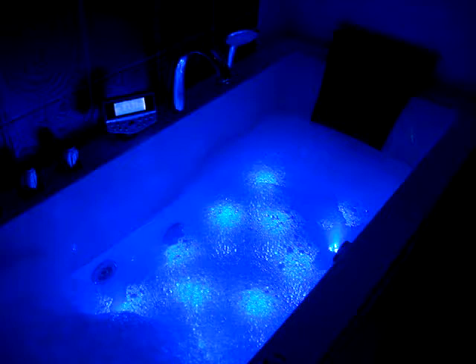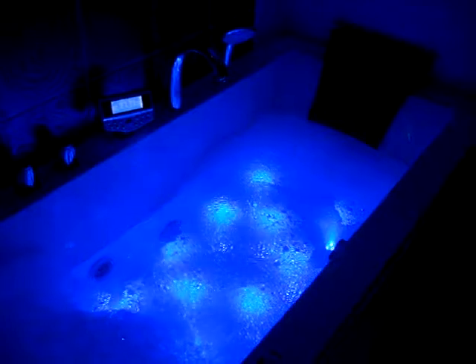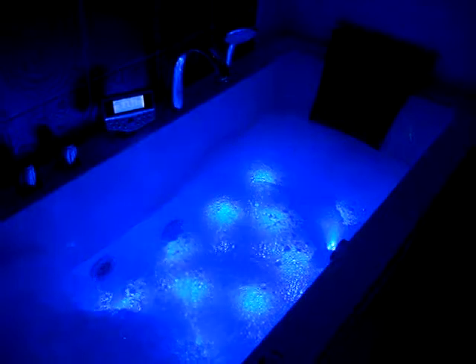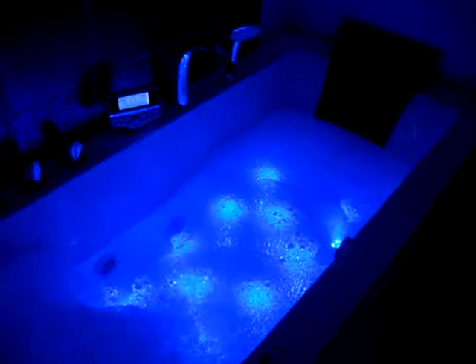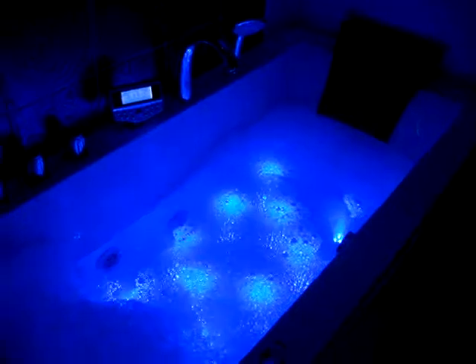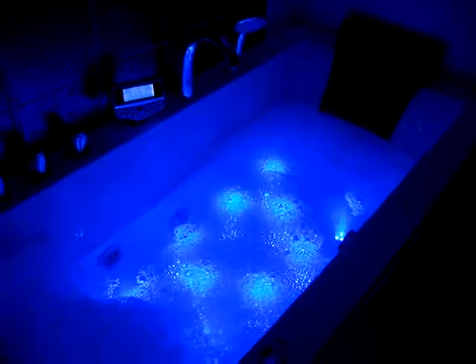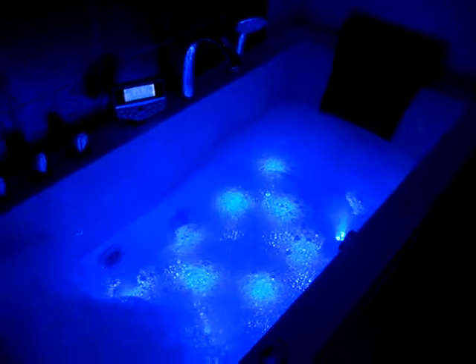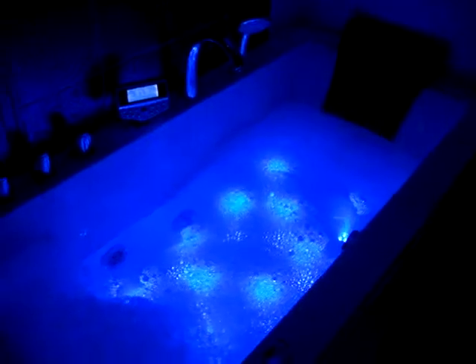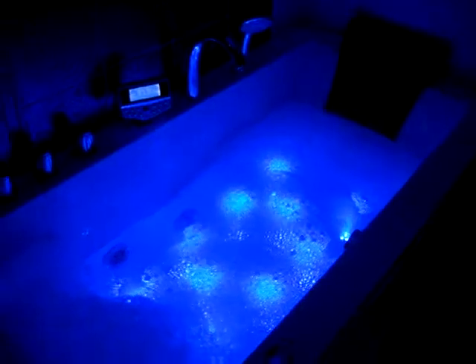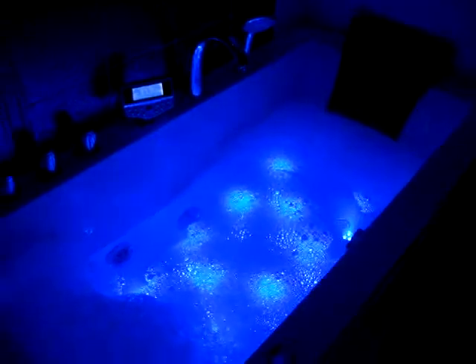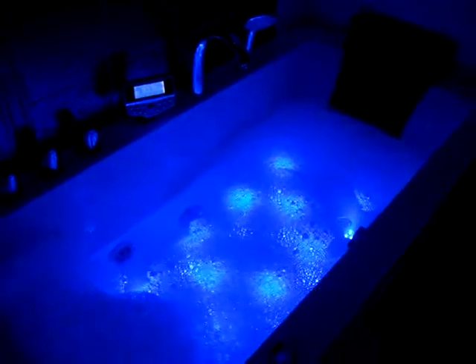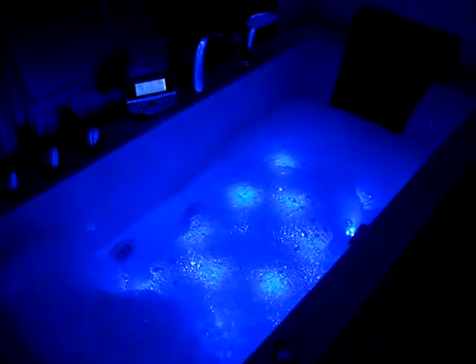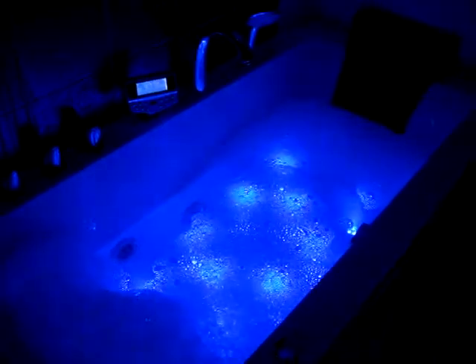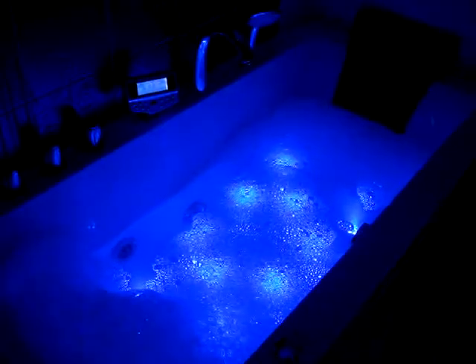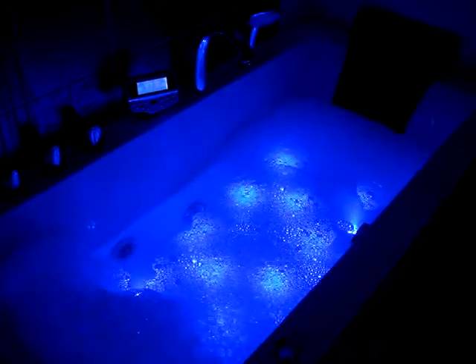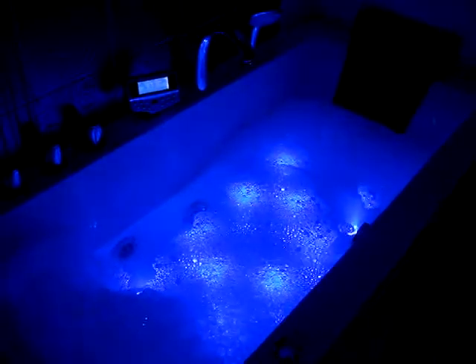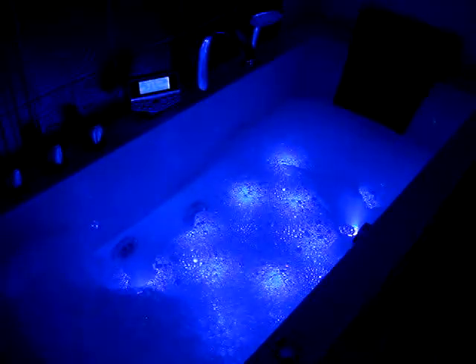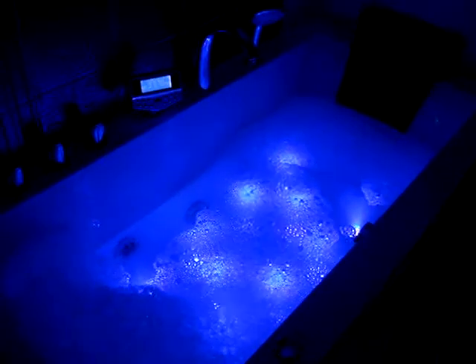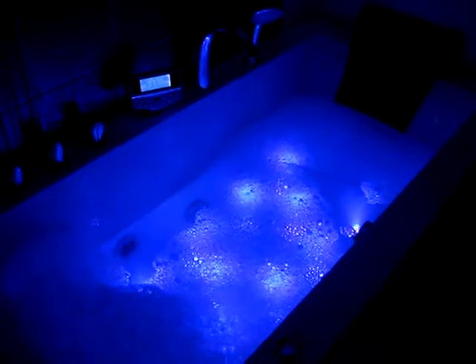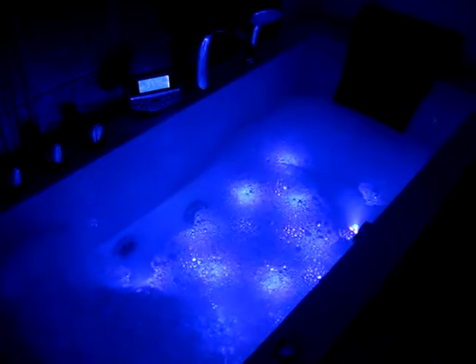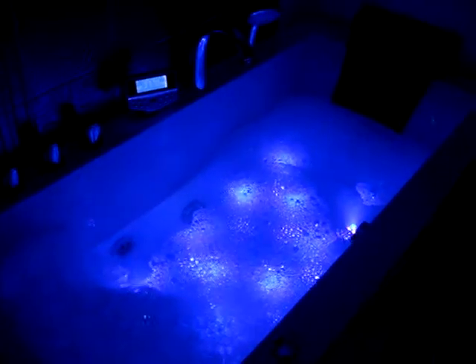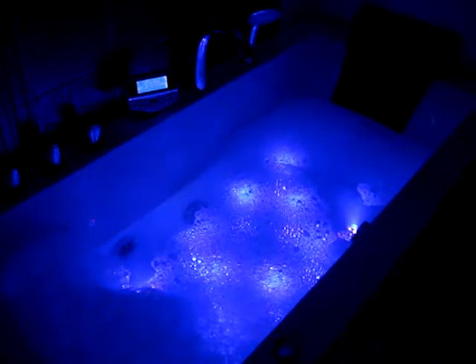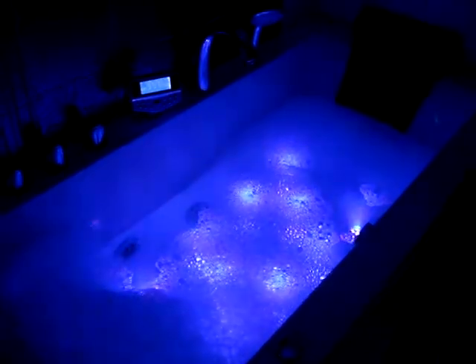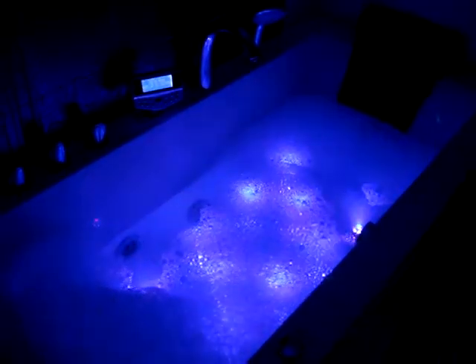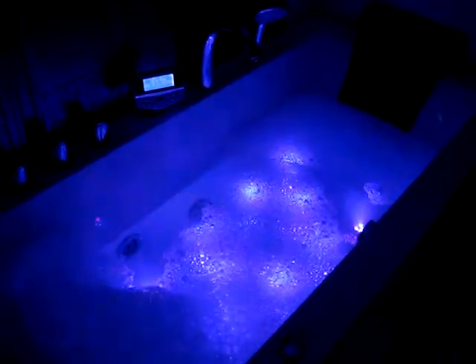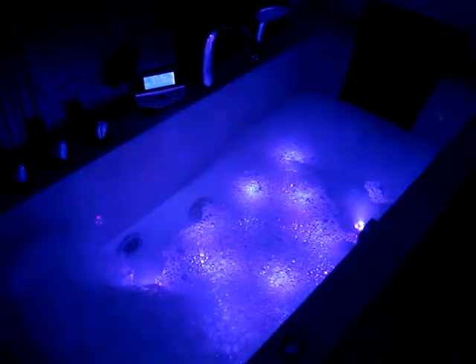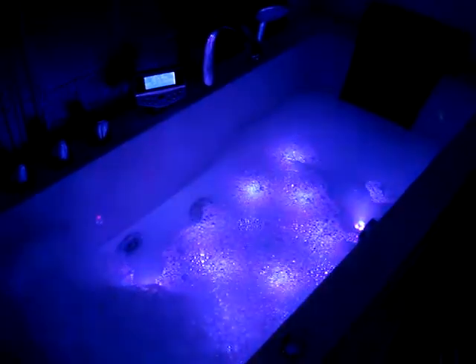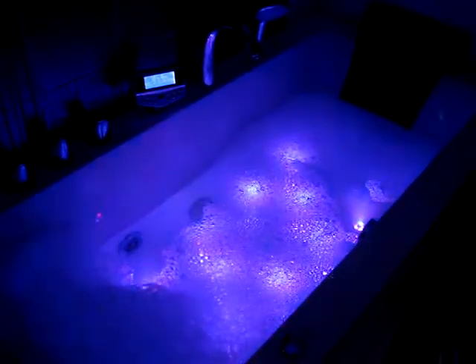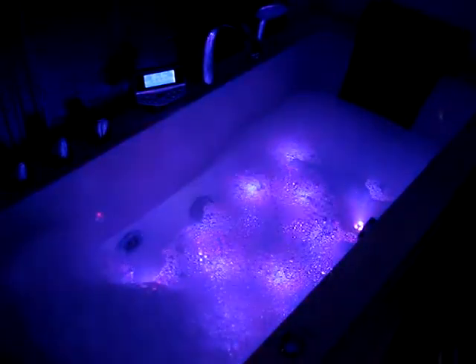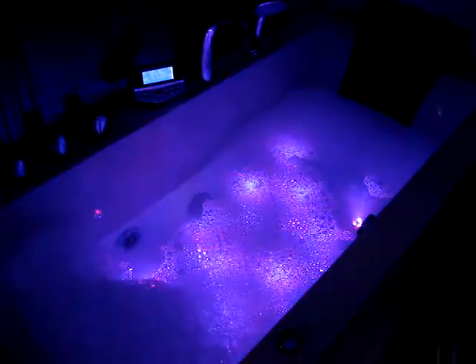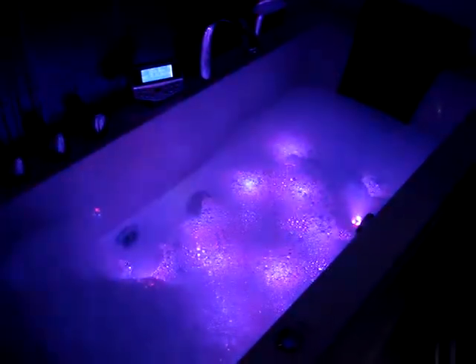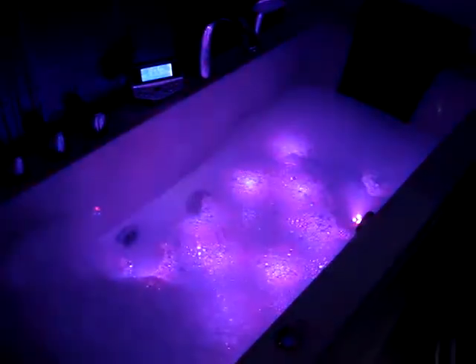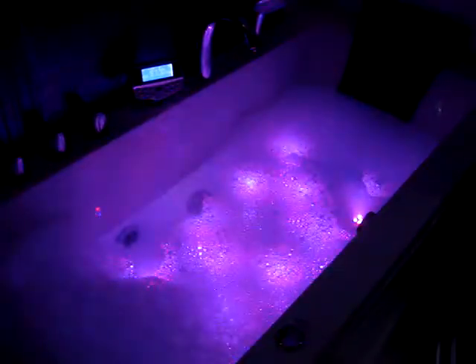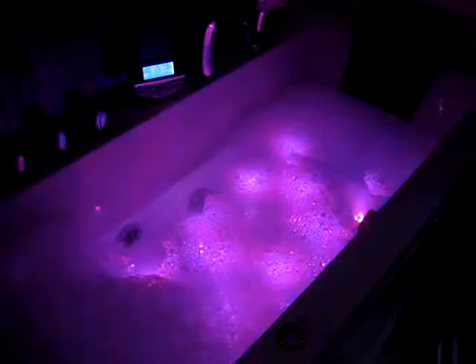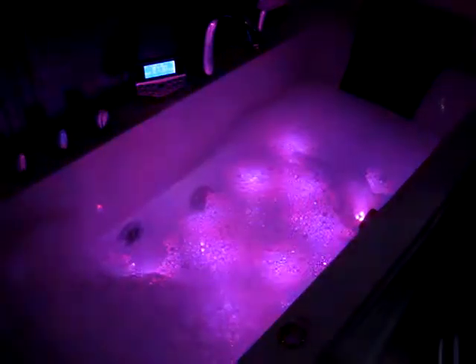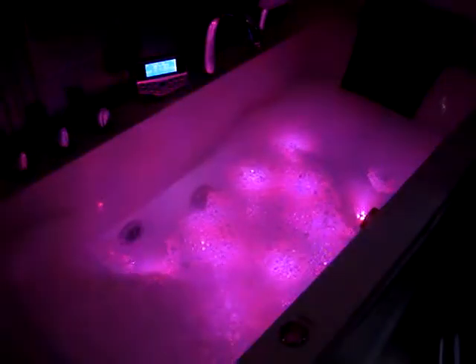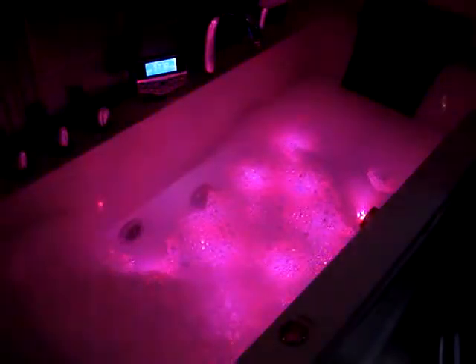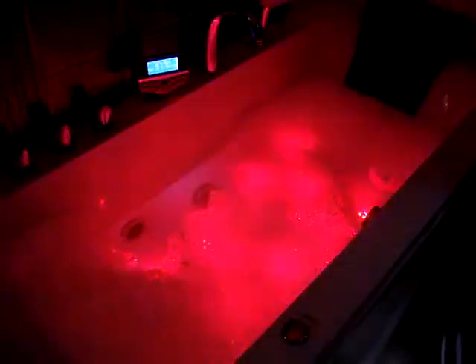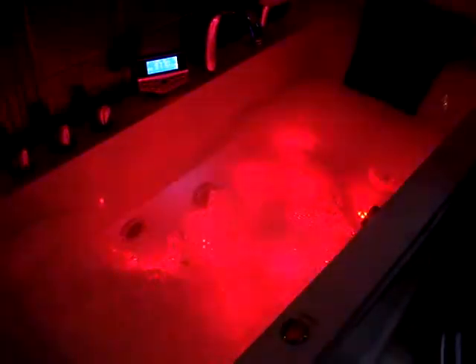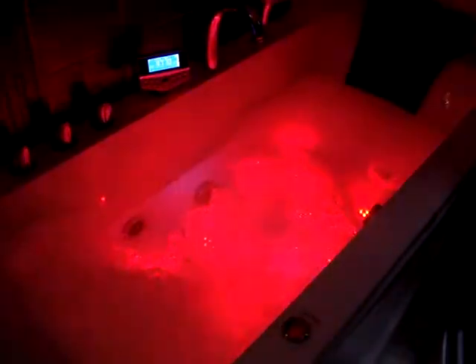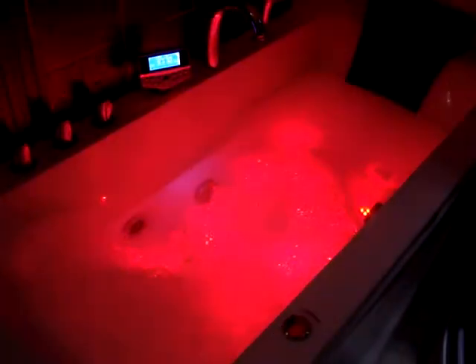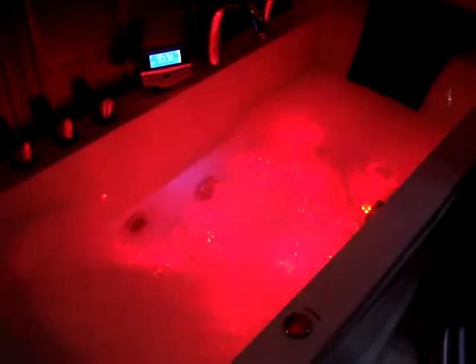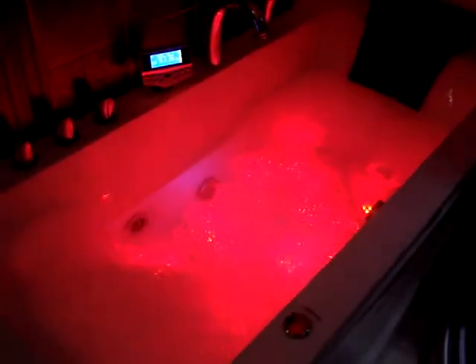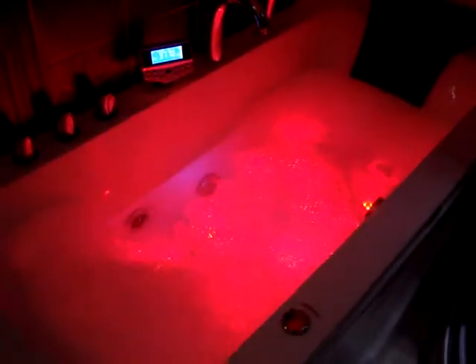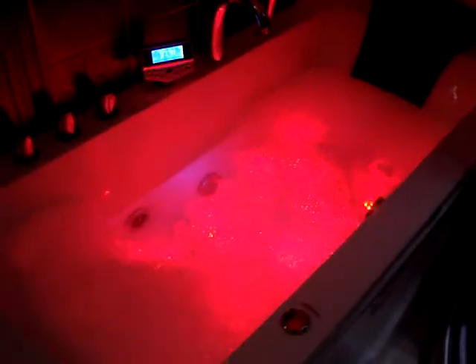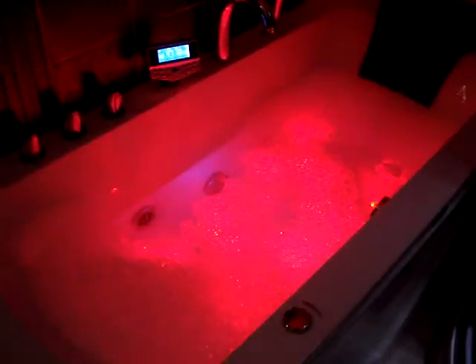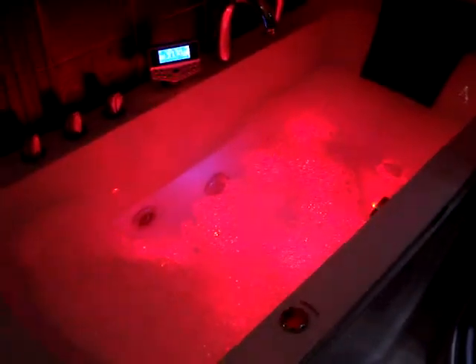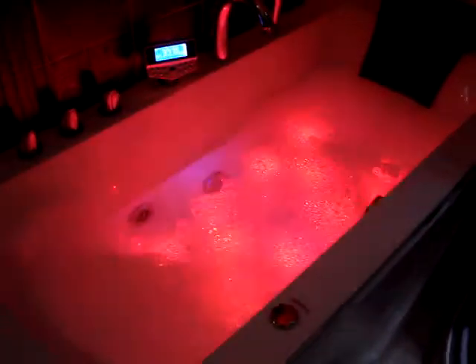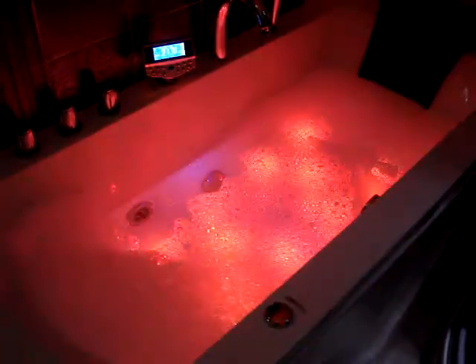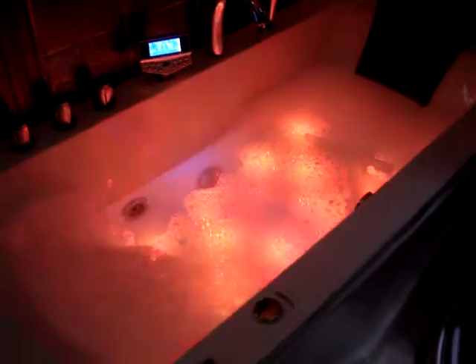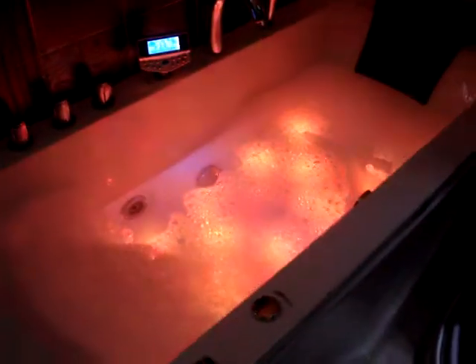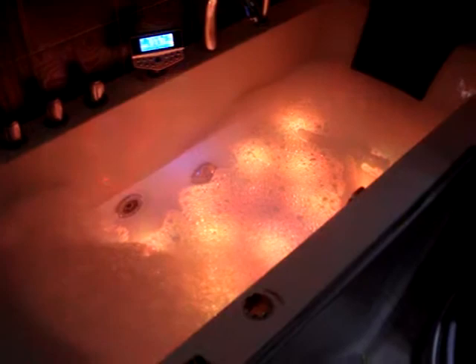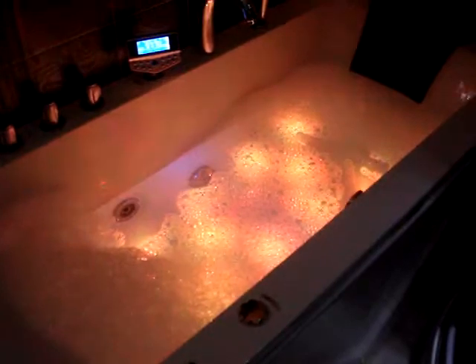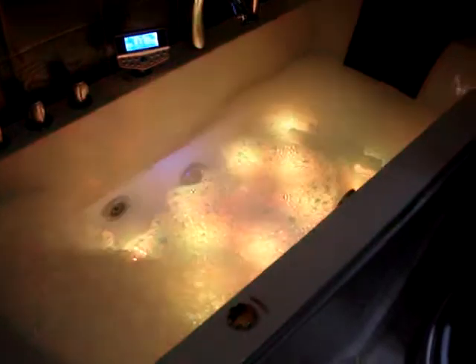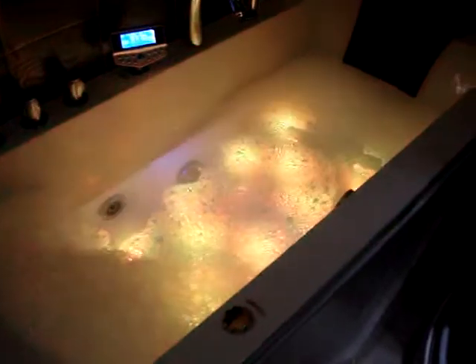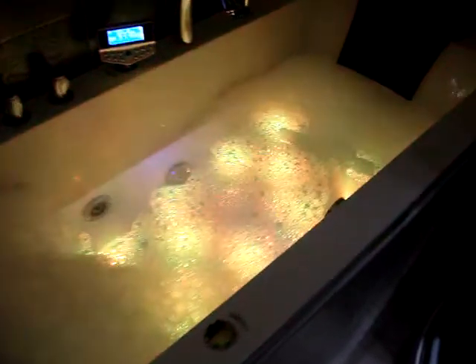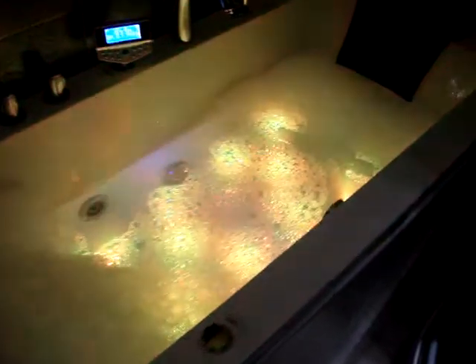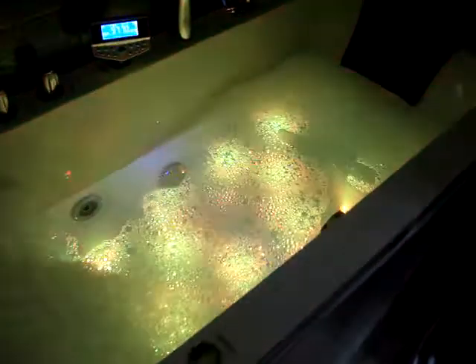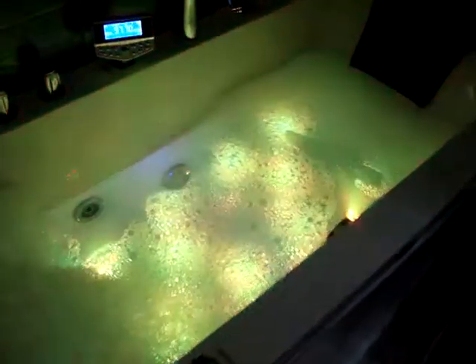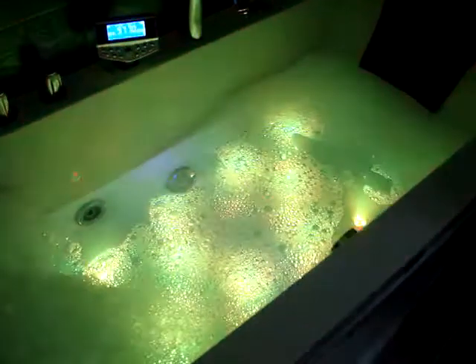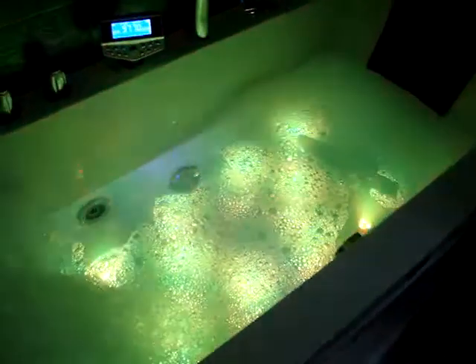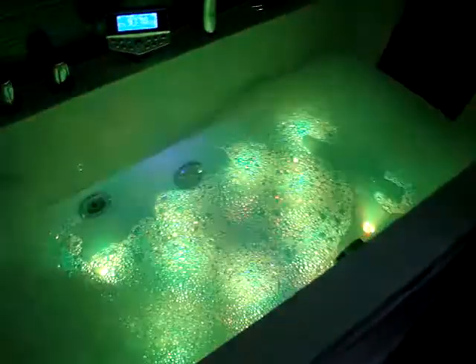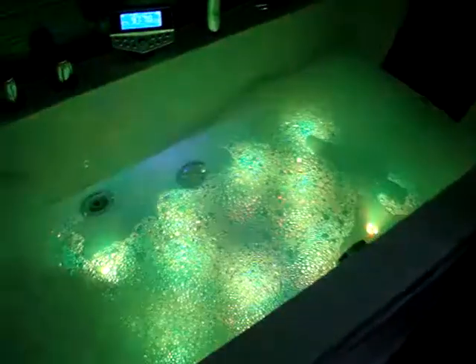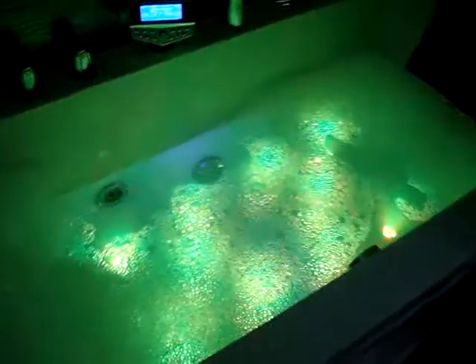Devon Aquatherapy, Whirlpool Baths and Steam Showers. Here we have a two-person Whirlpool Bath.